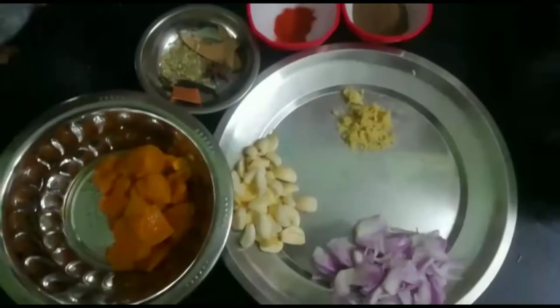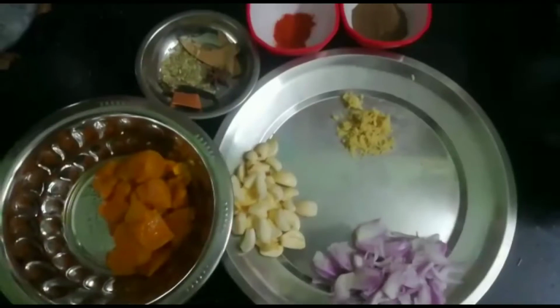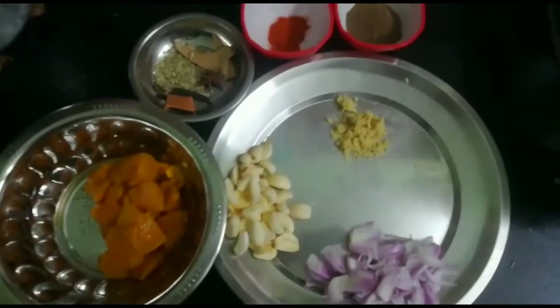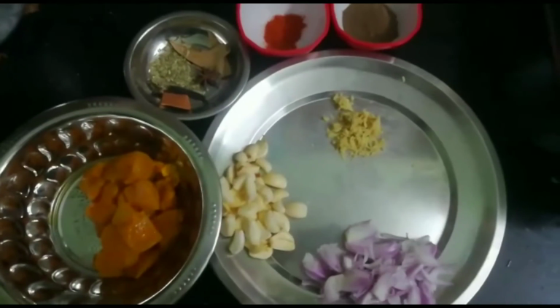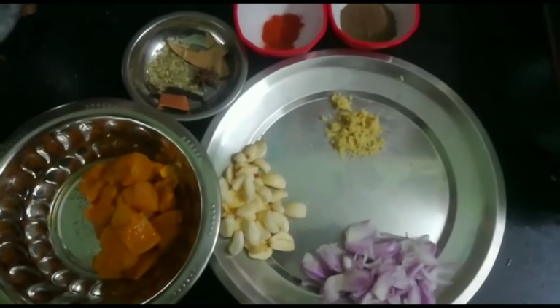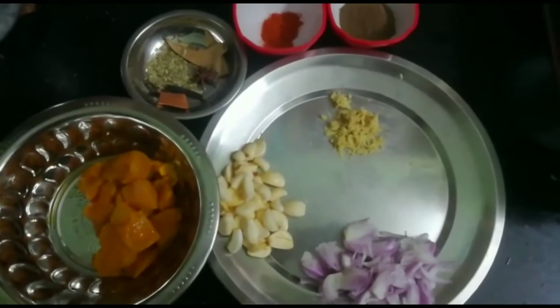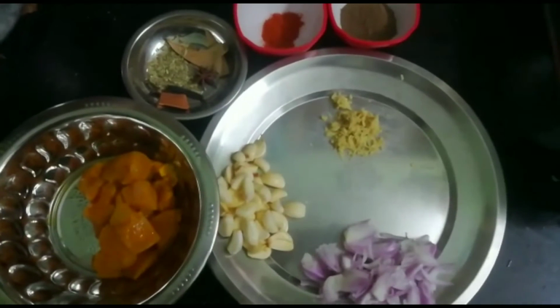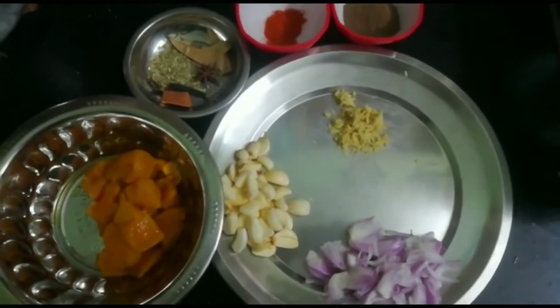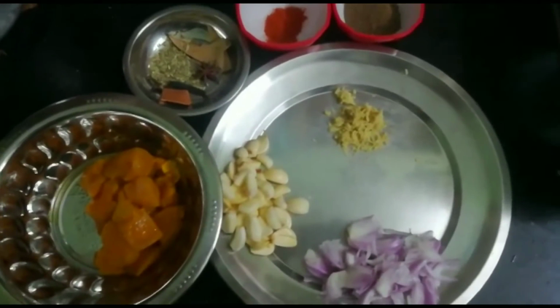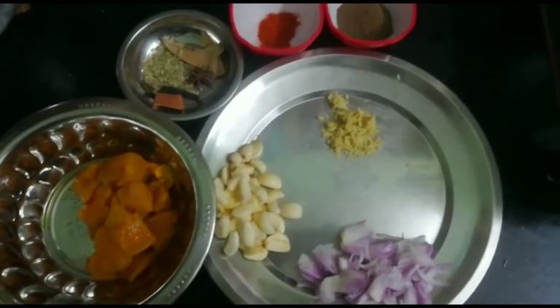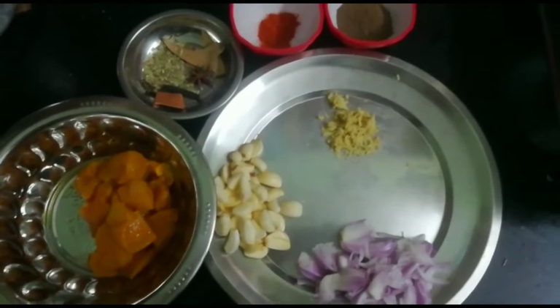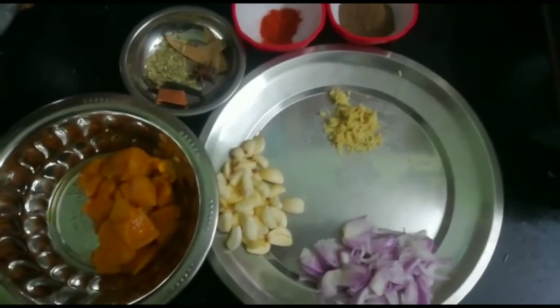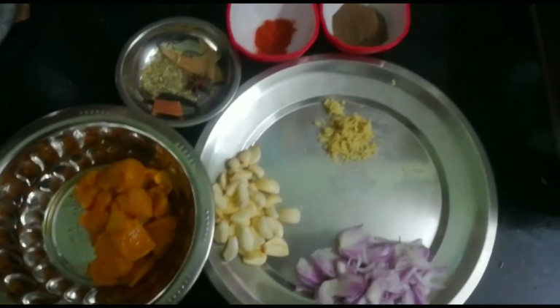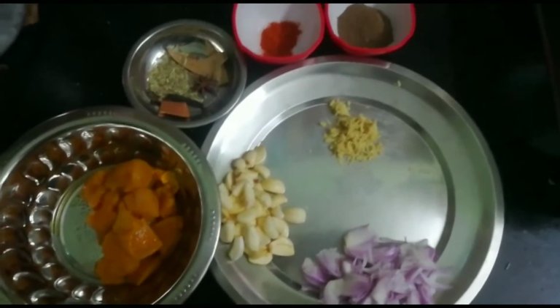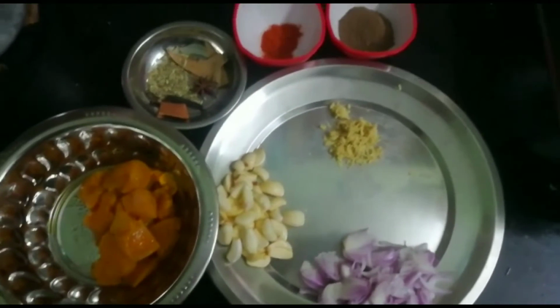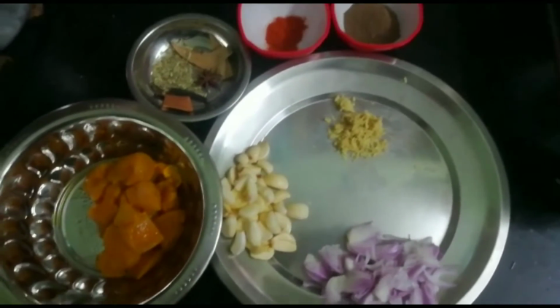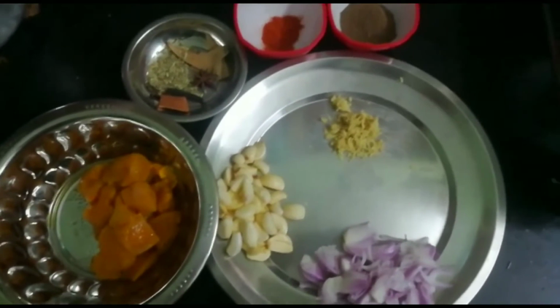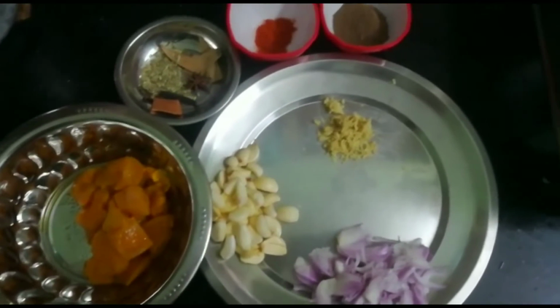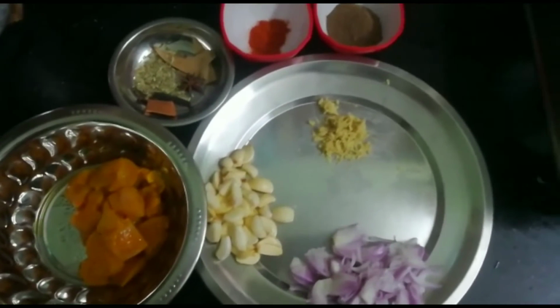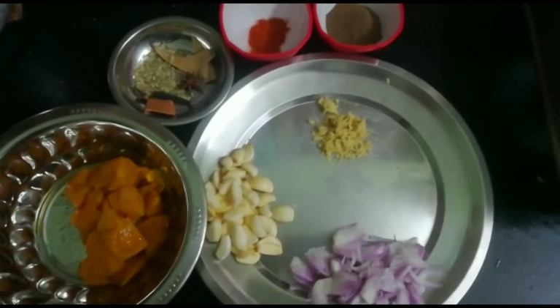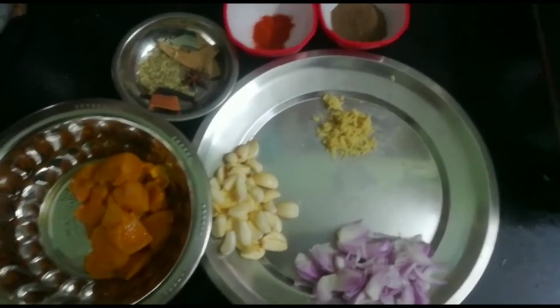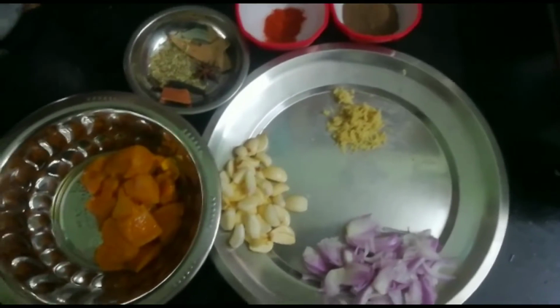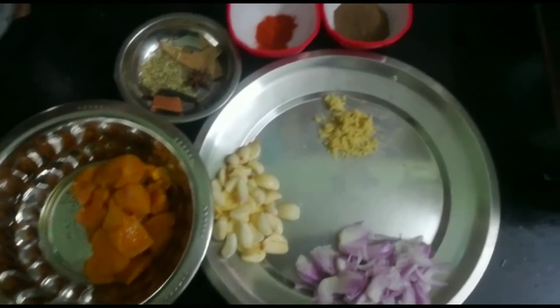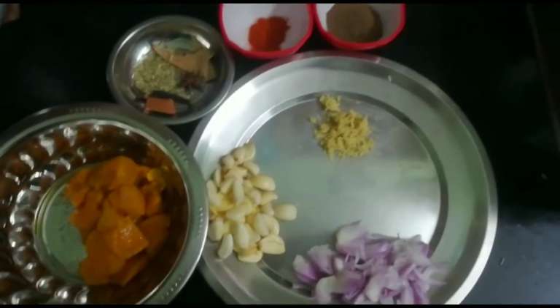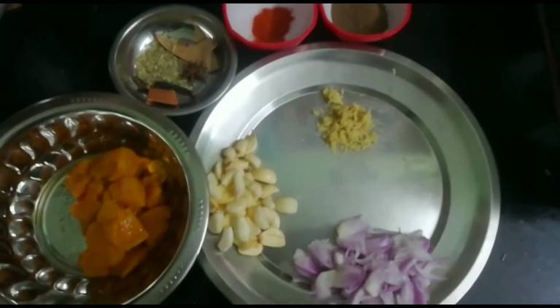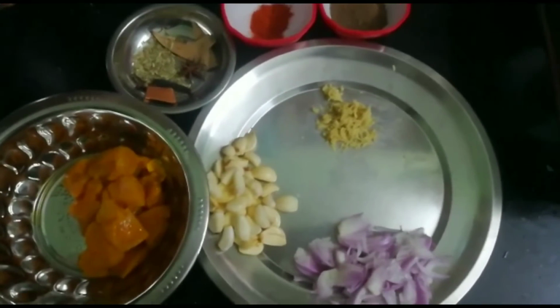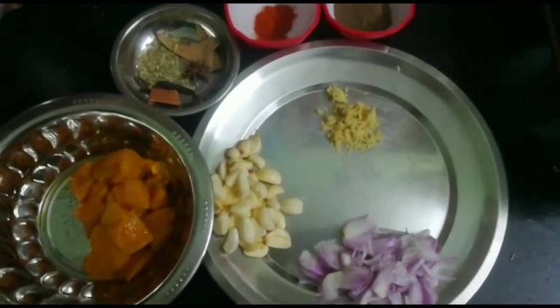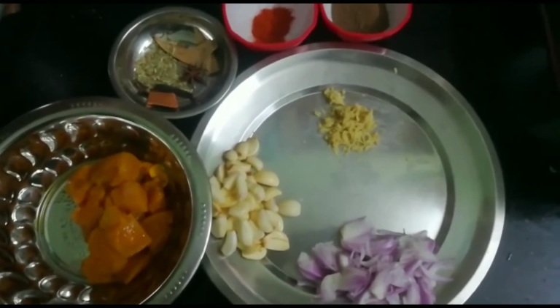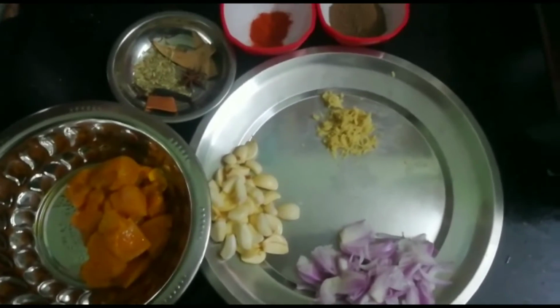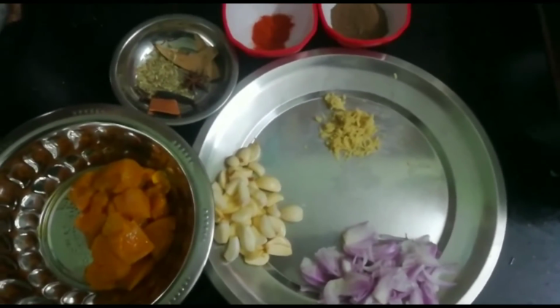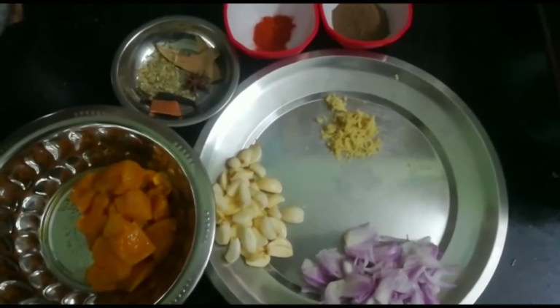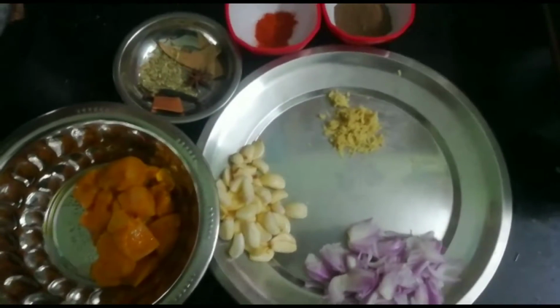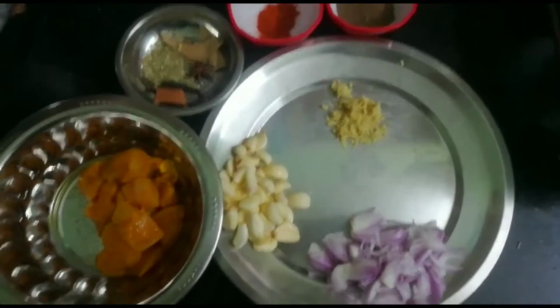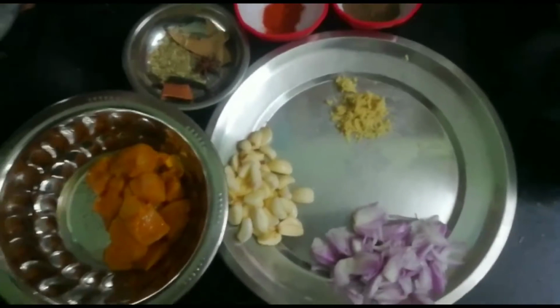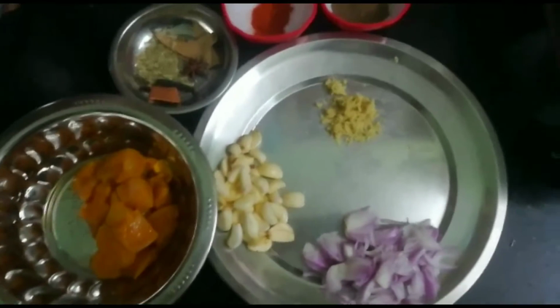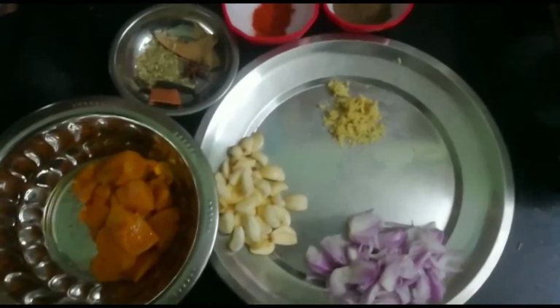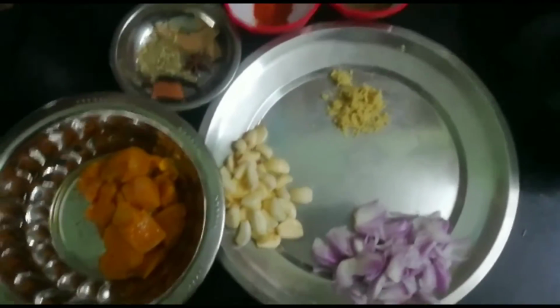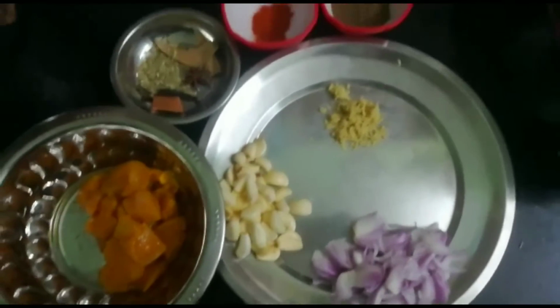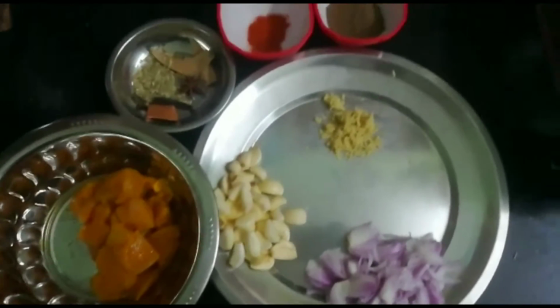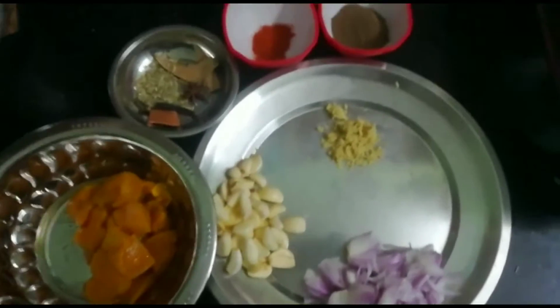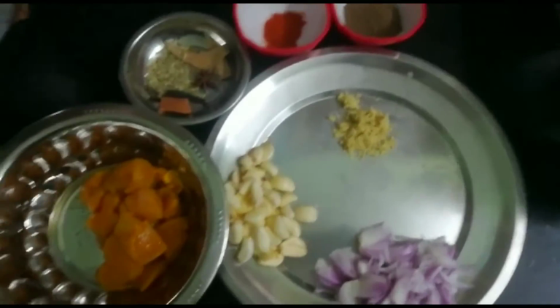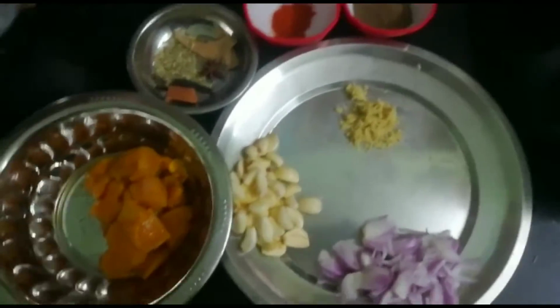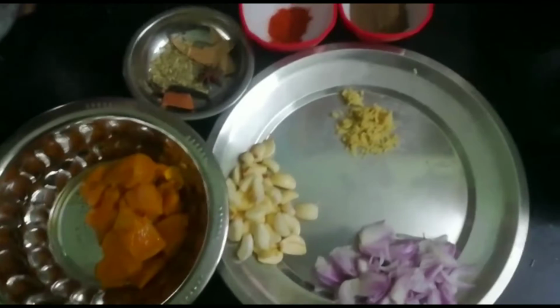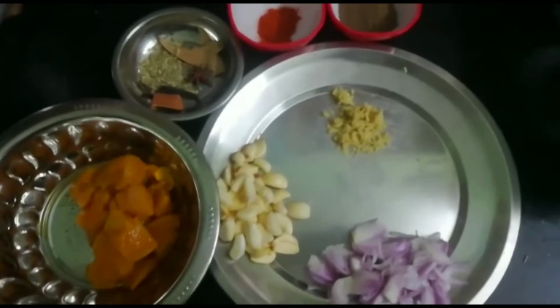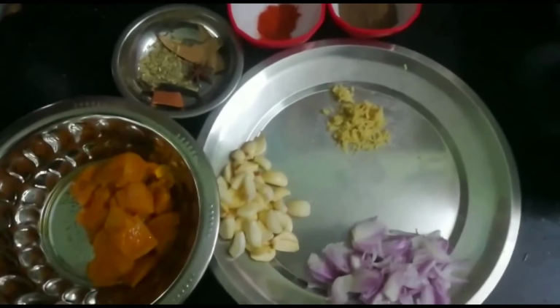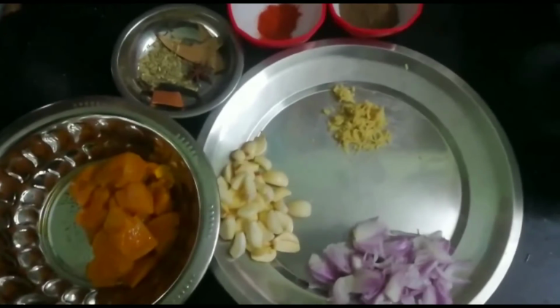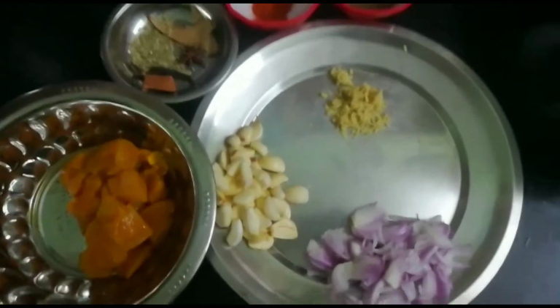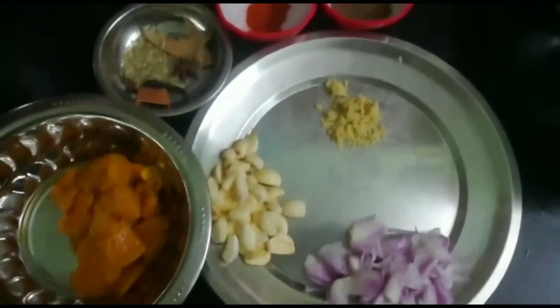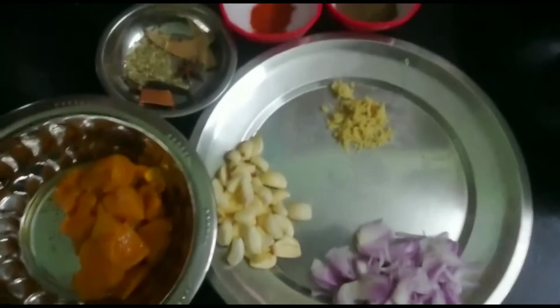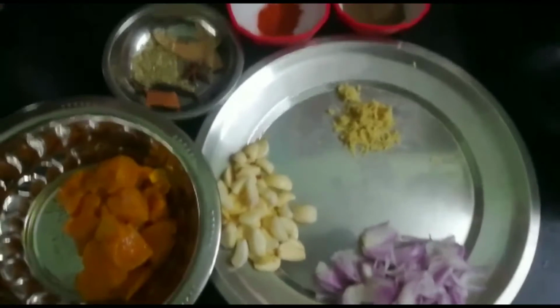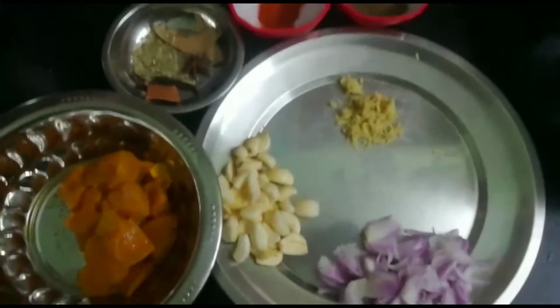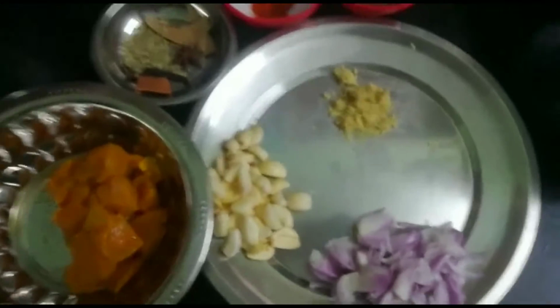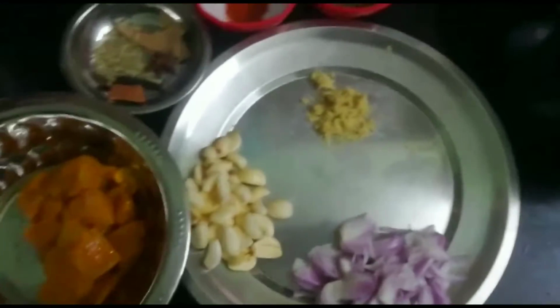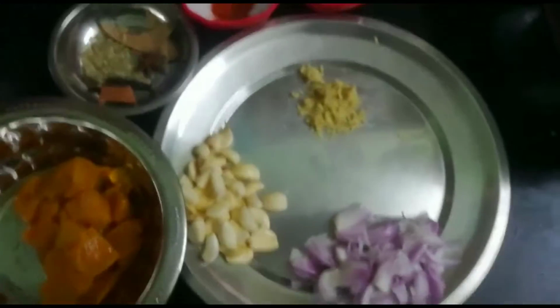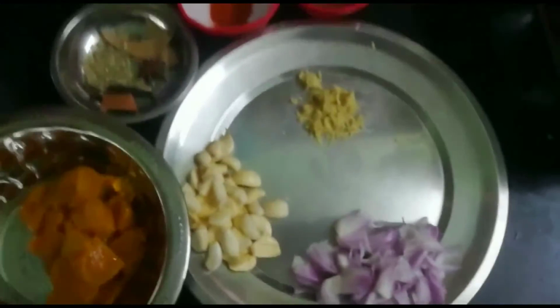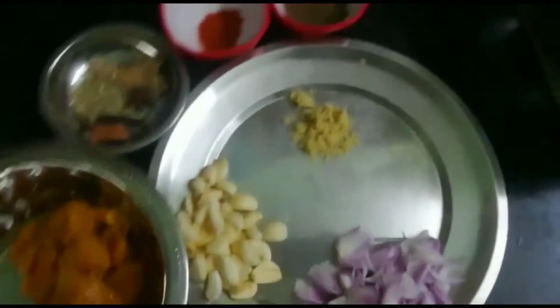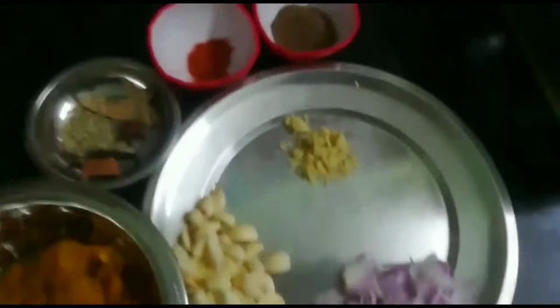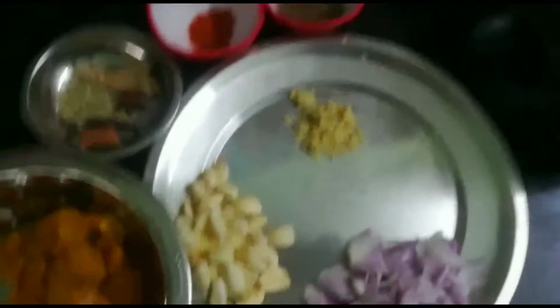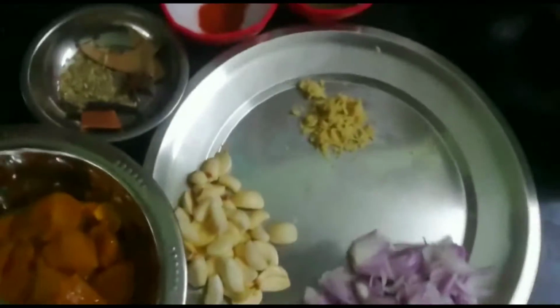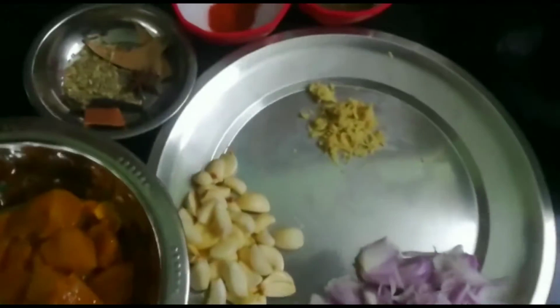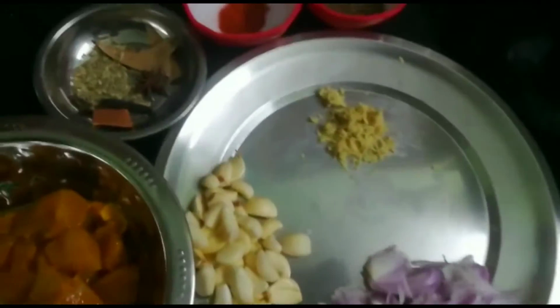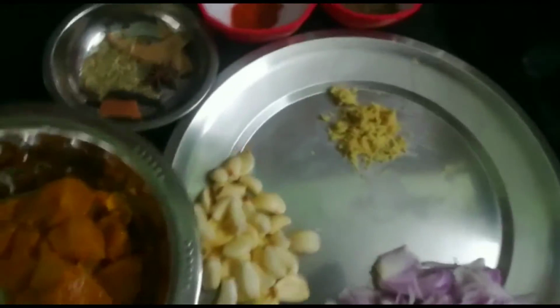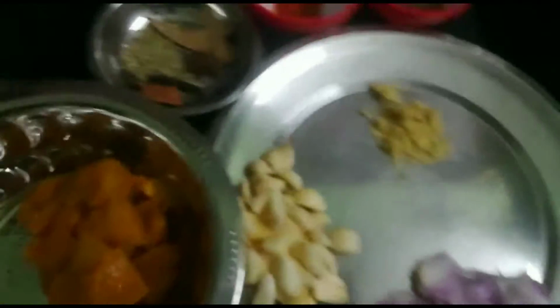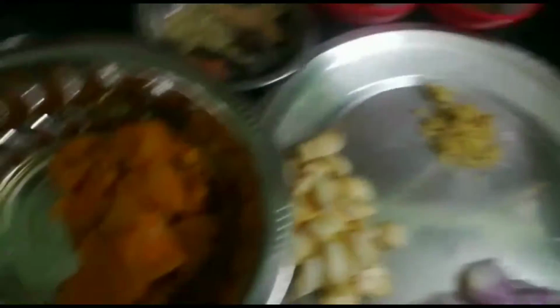Friends, welcome to Nullis Kitchen. How do you eat chicken? So, we will eat chicken.